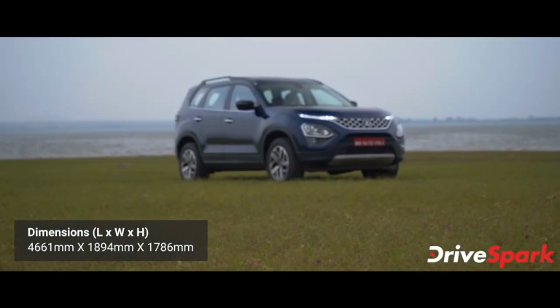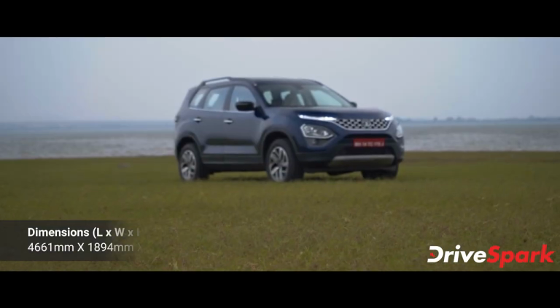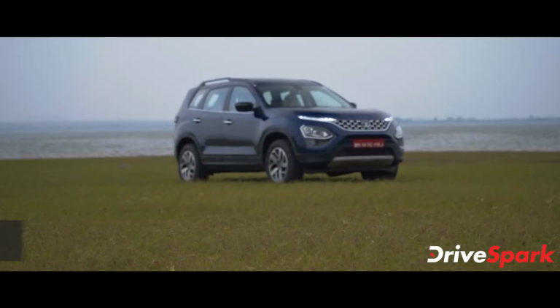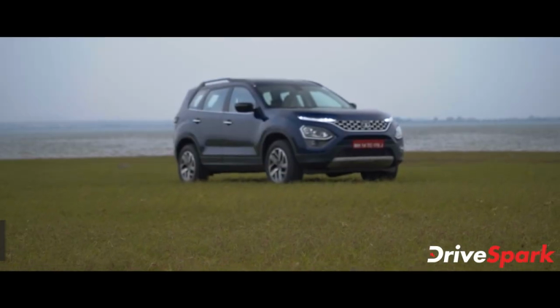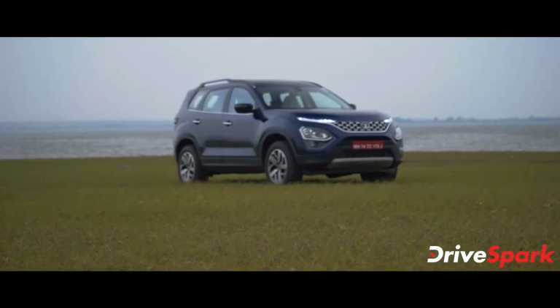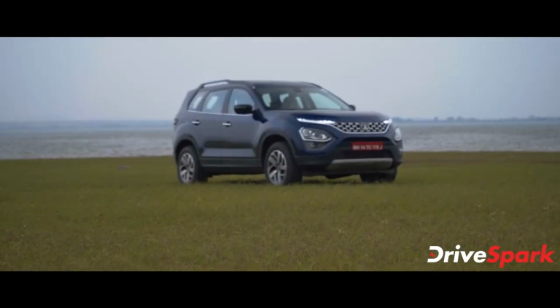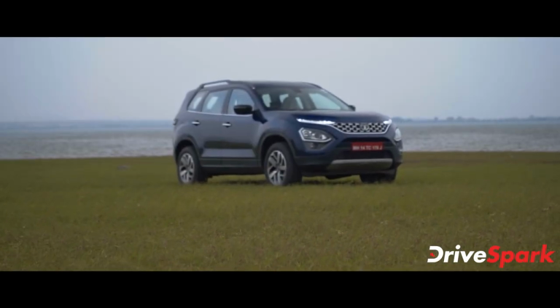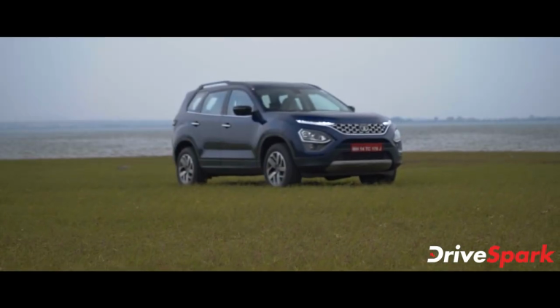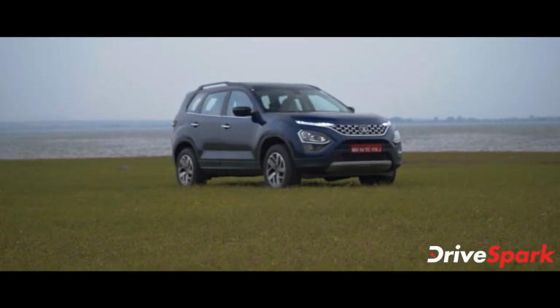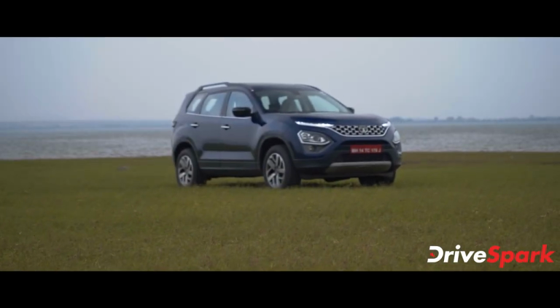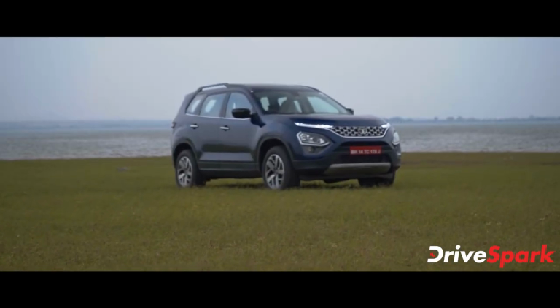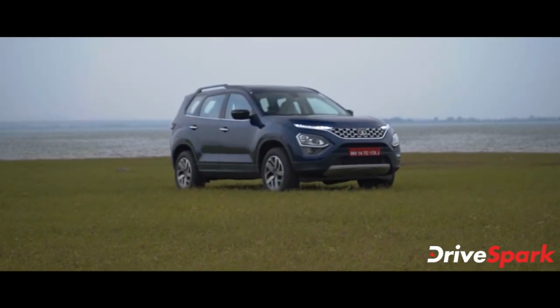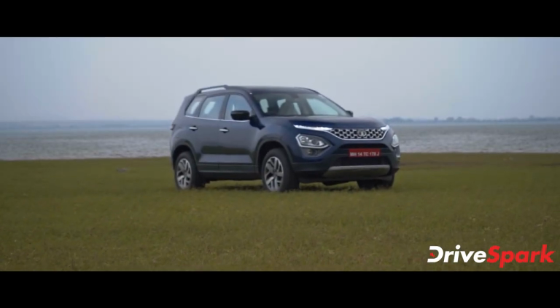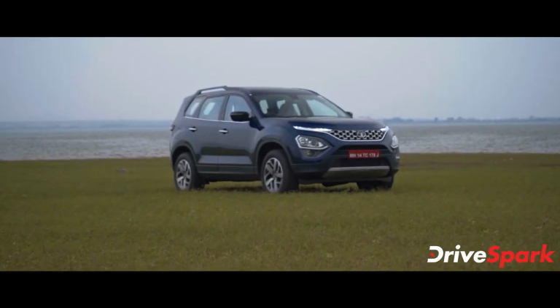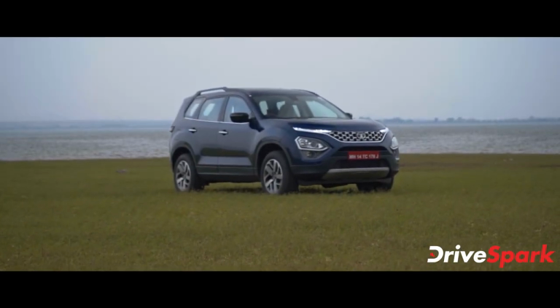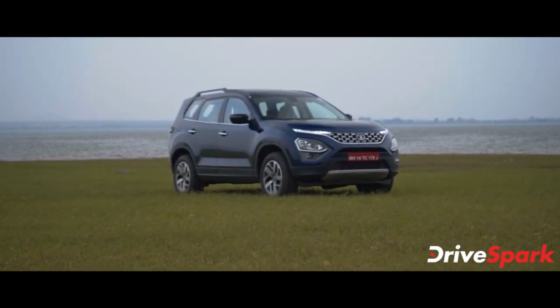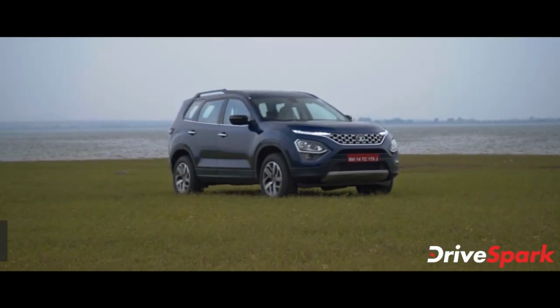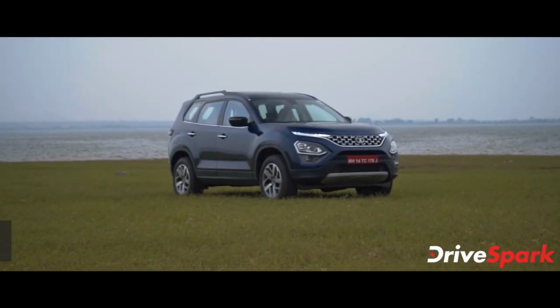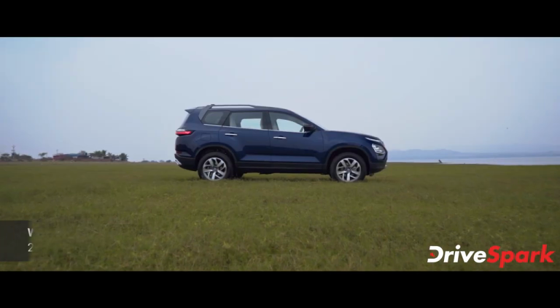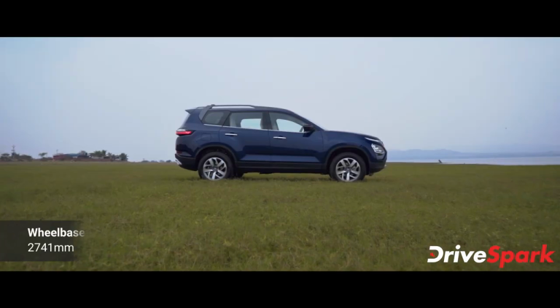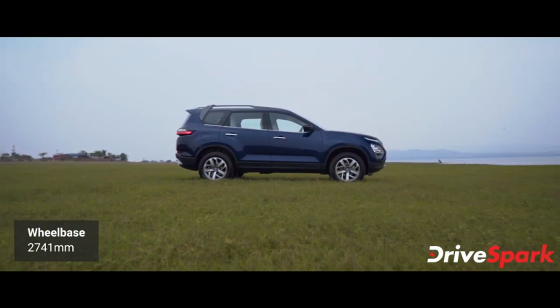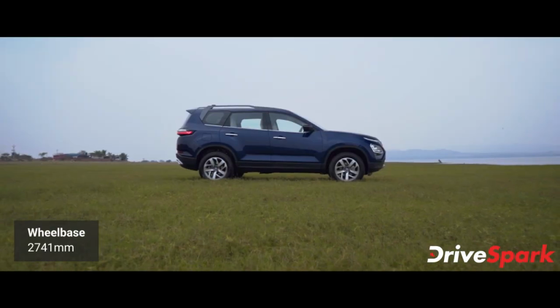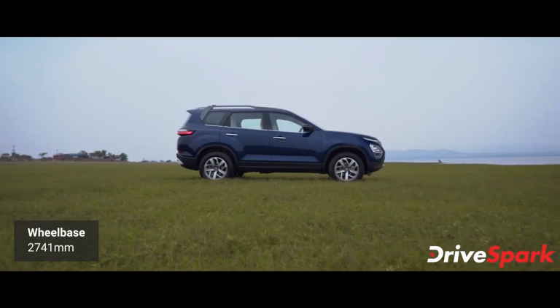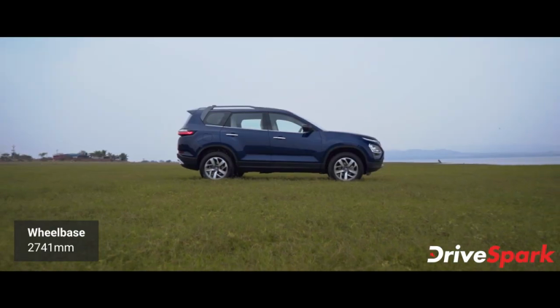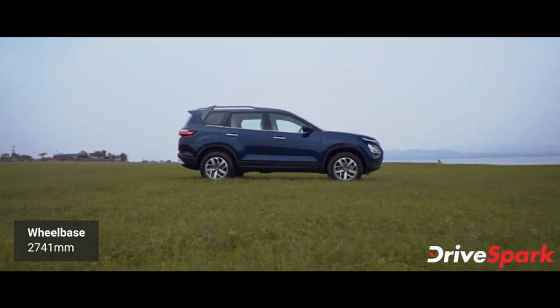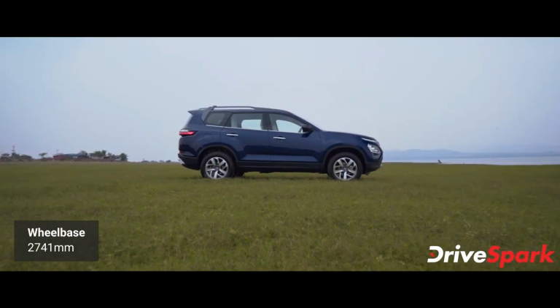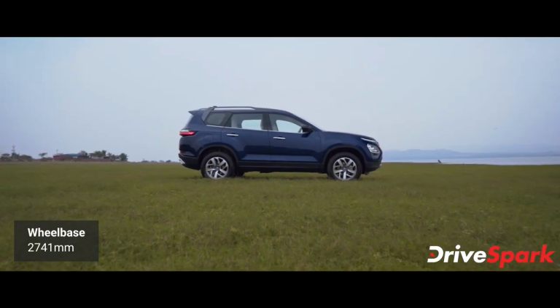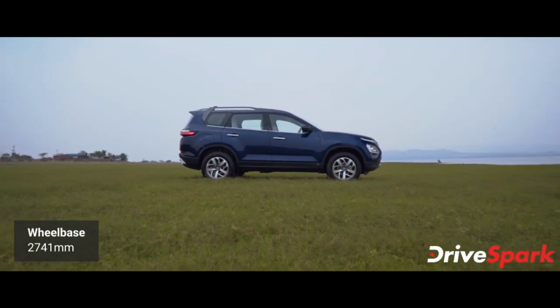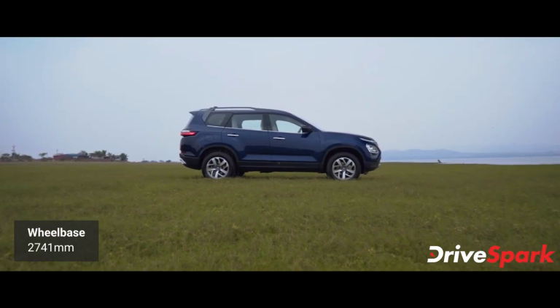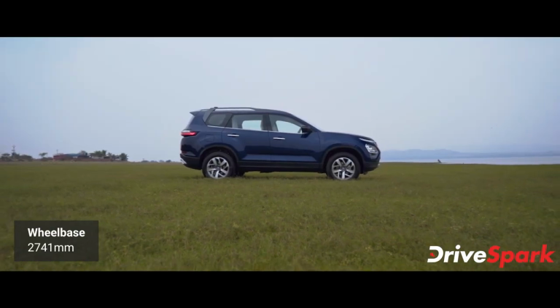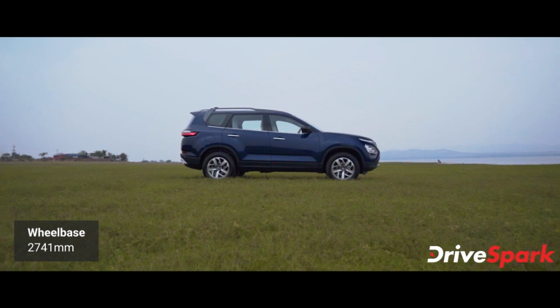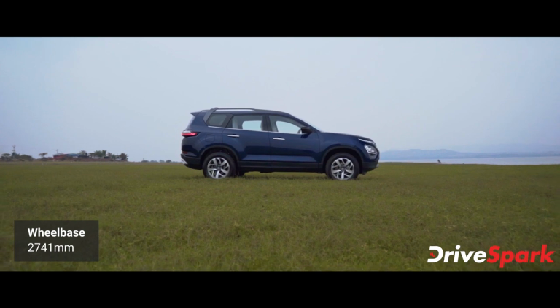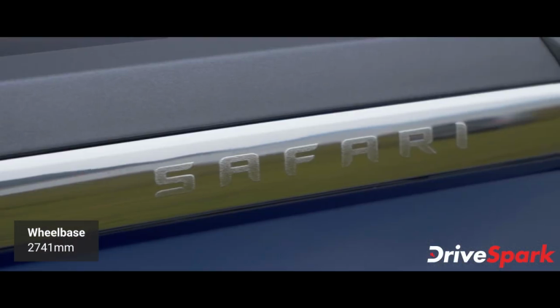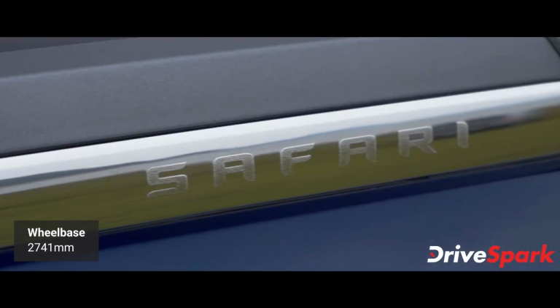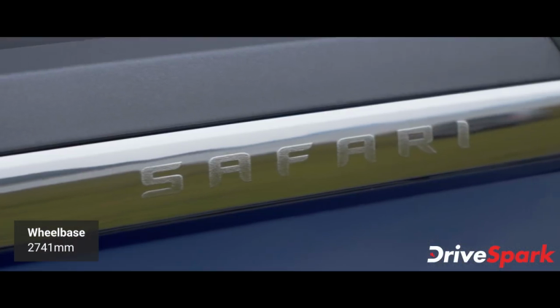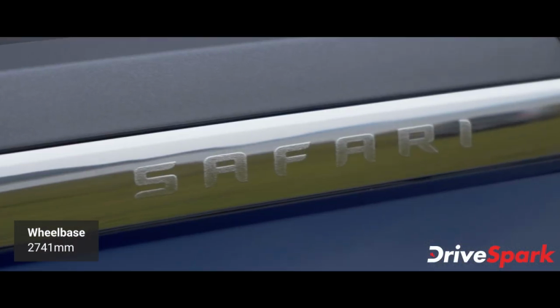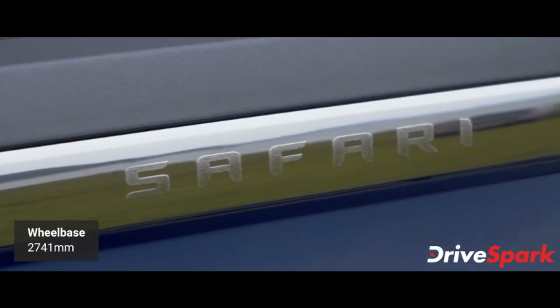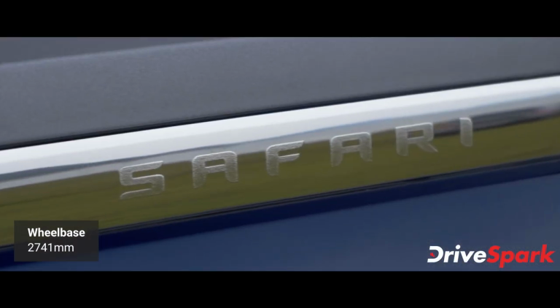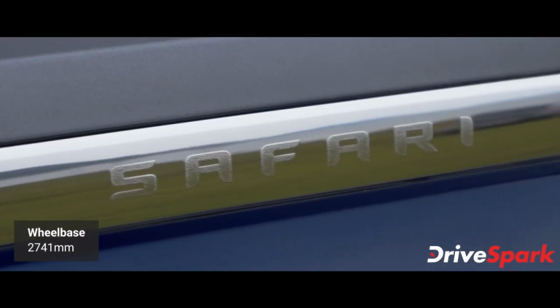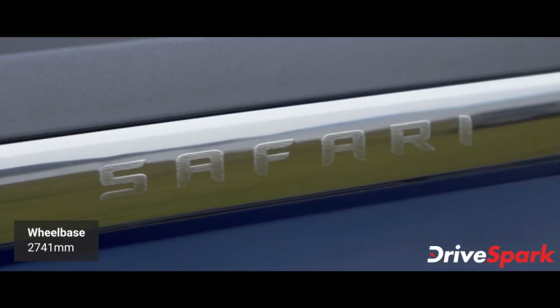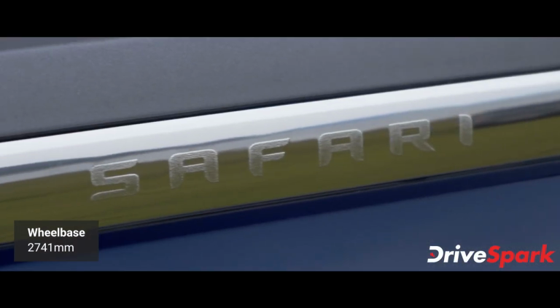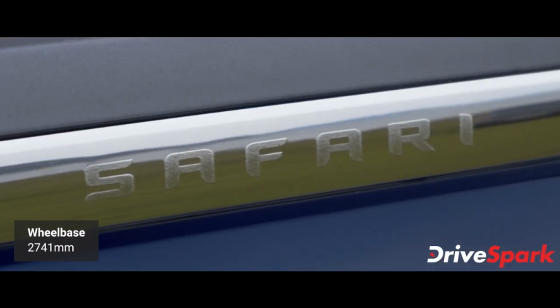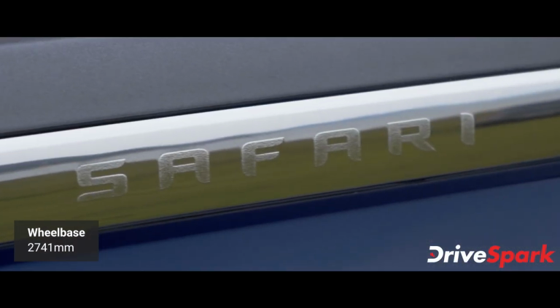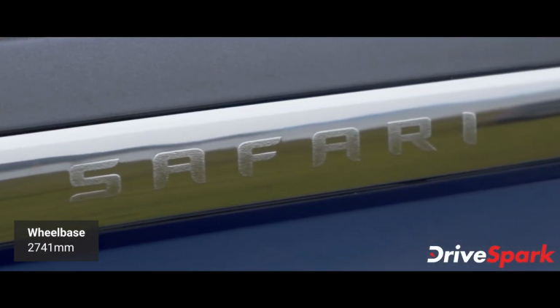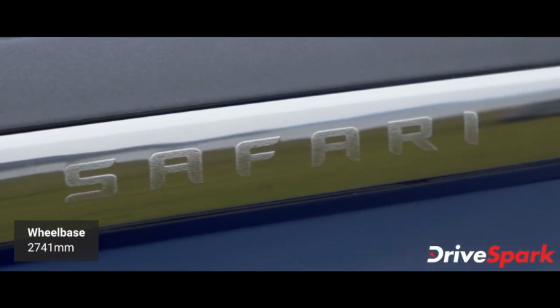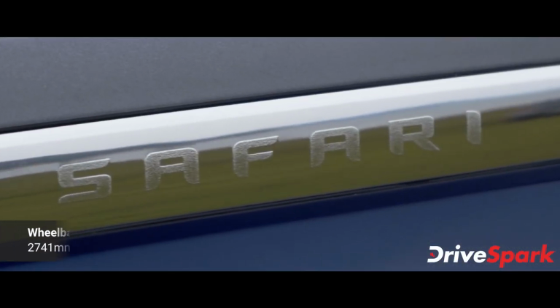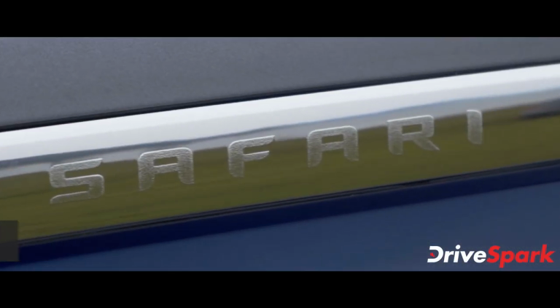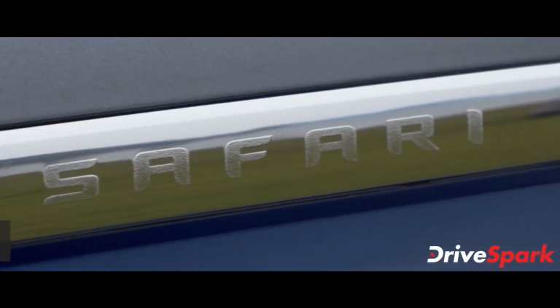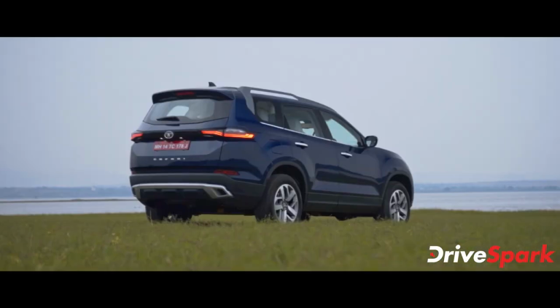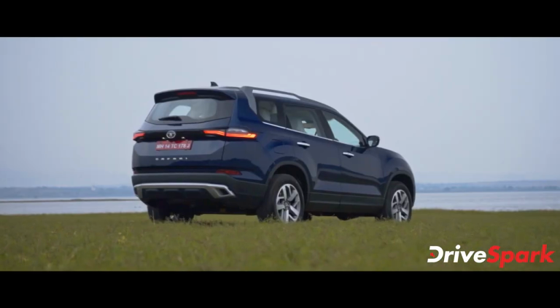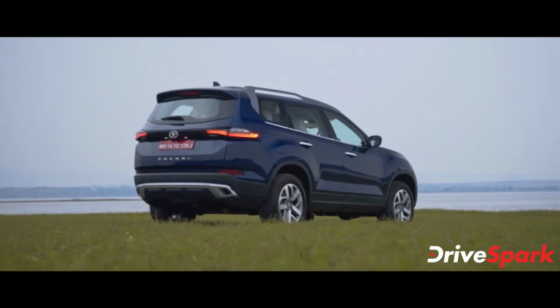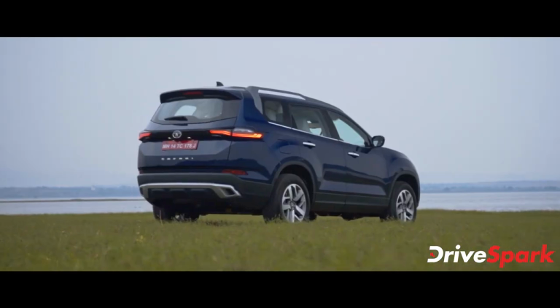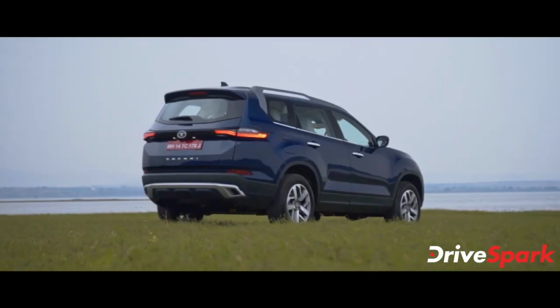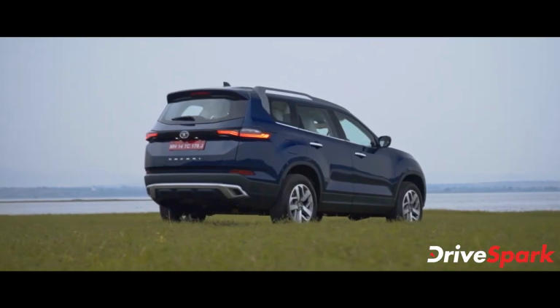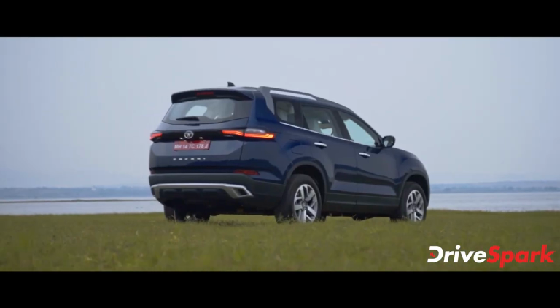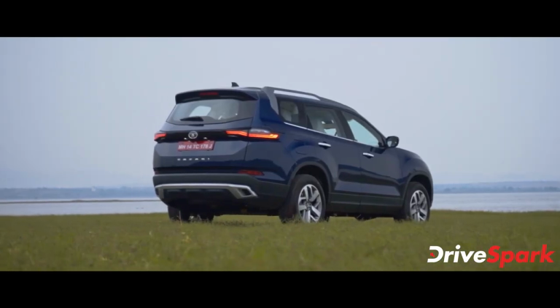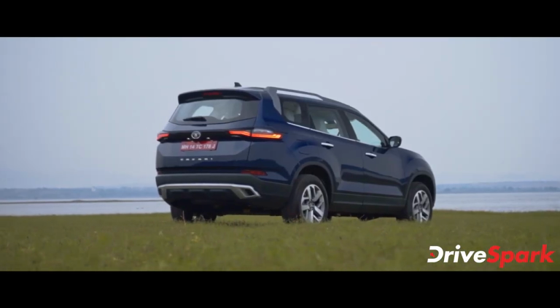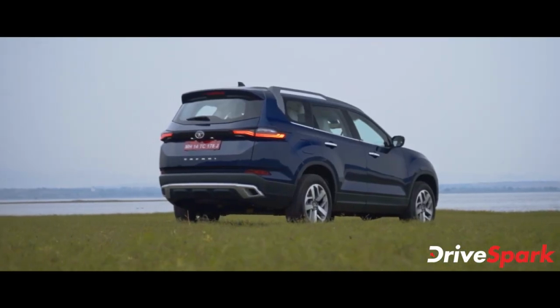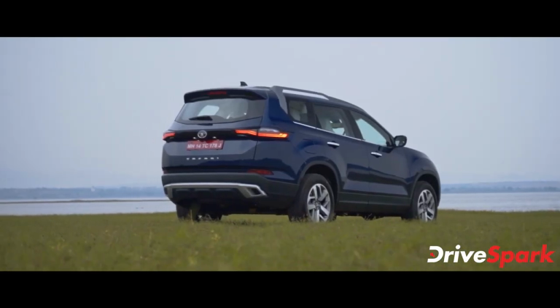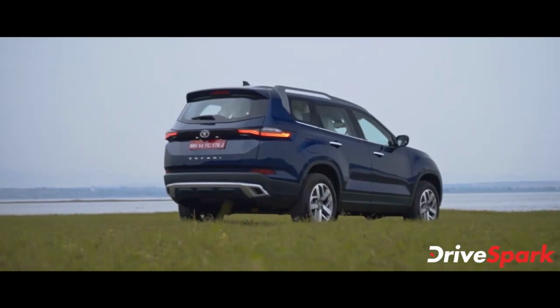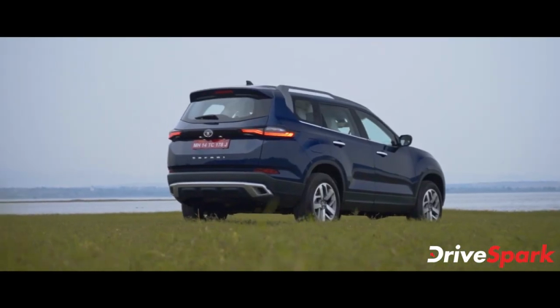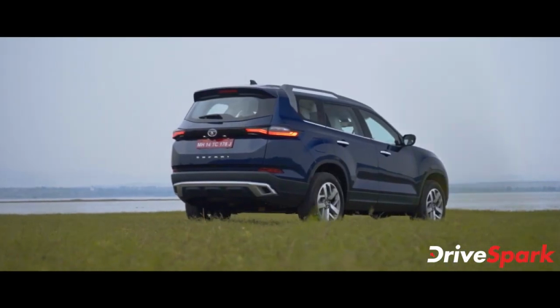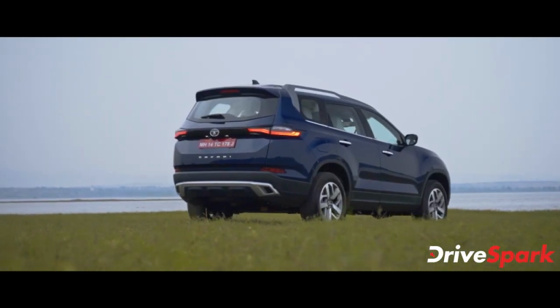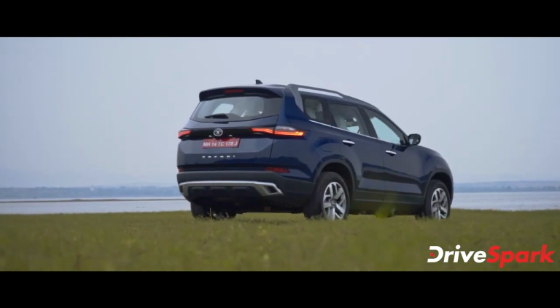The Safari gets 18-inch machined alloy wheels, a blacked-out ORVM cover, chrome window line, door handles, and a distinctive C-pillar design. The bootlid area also gets teak LED lighting elements.